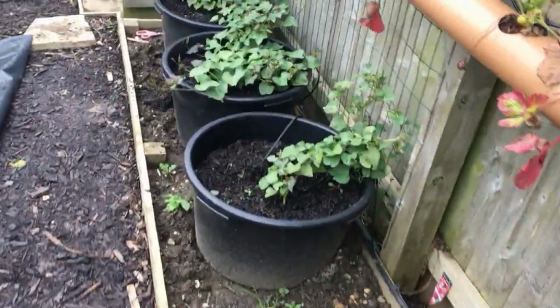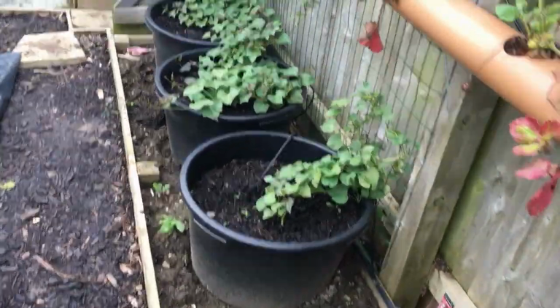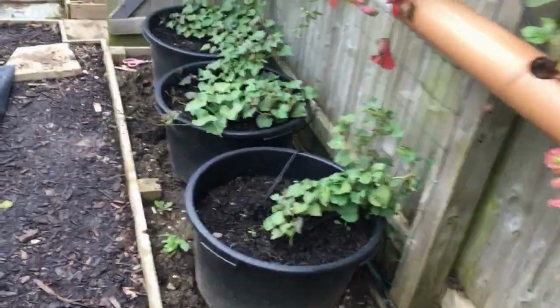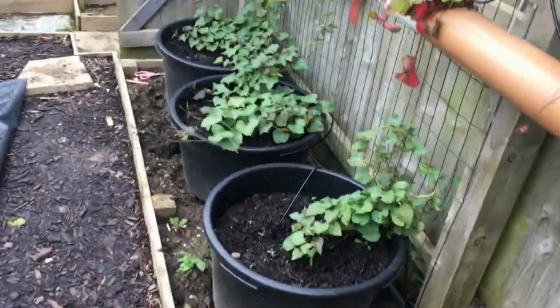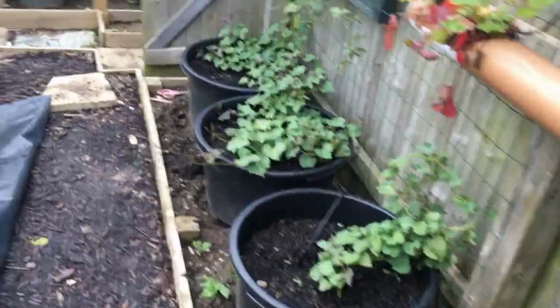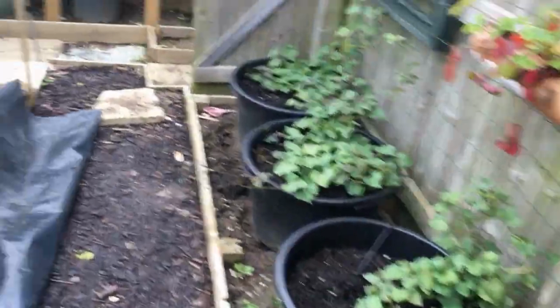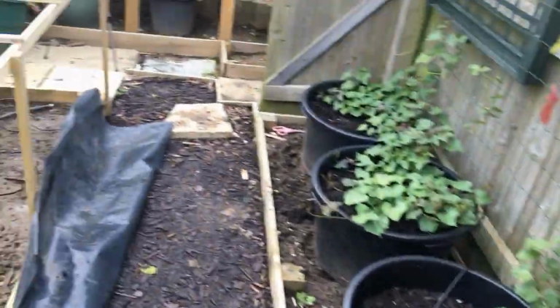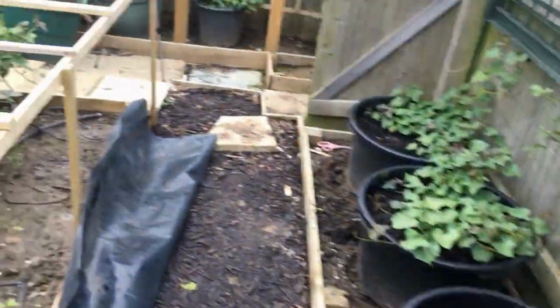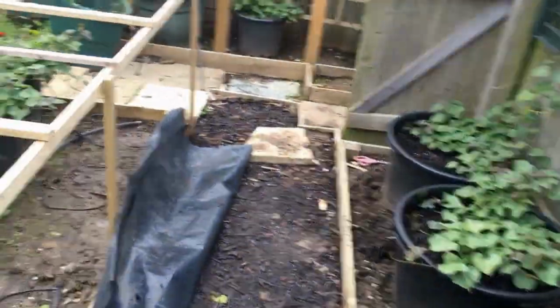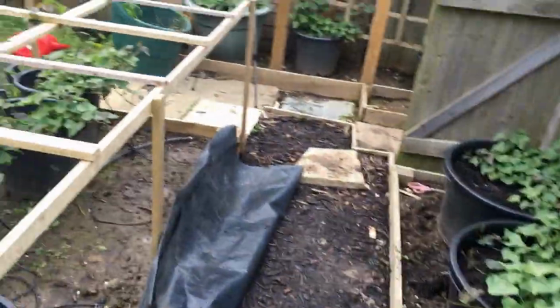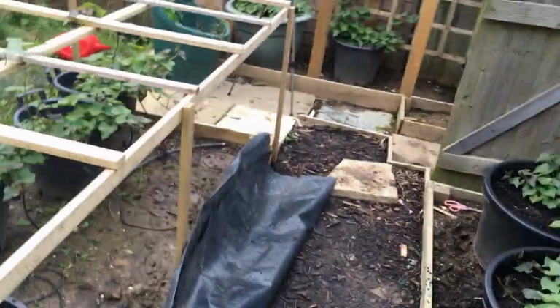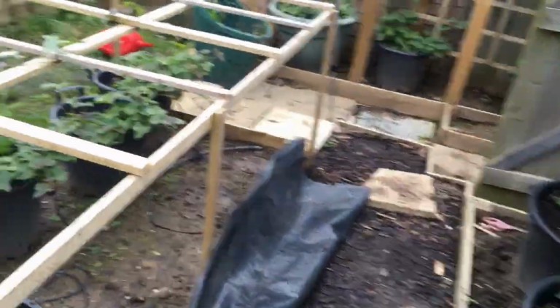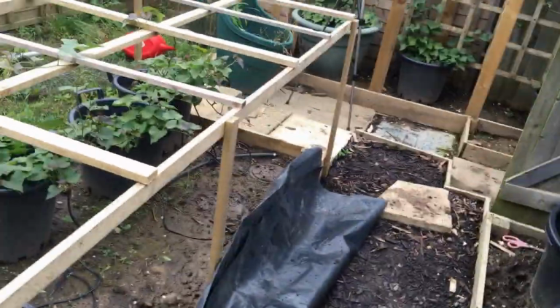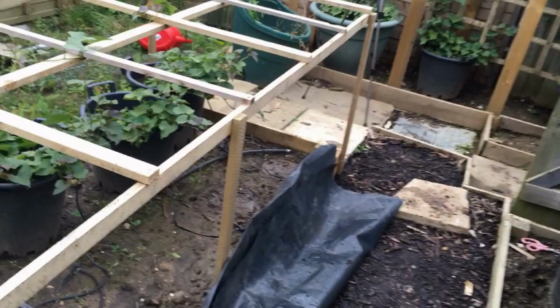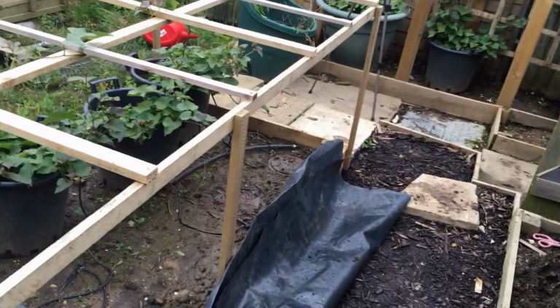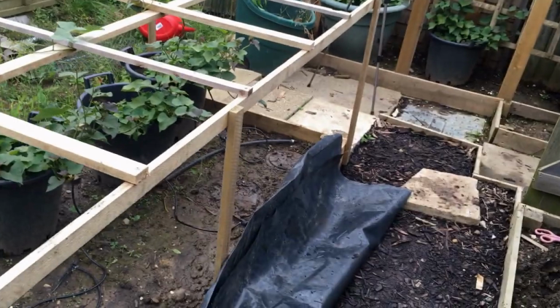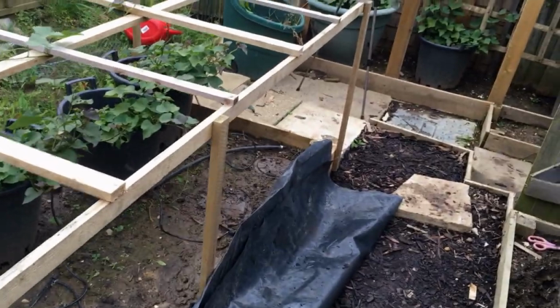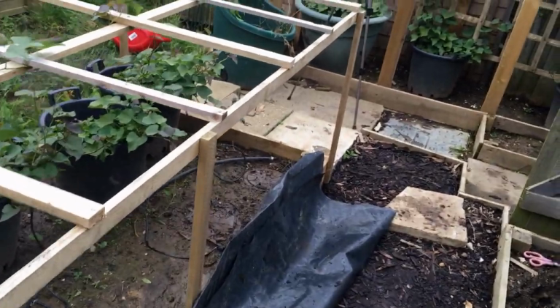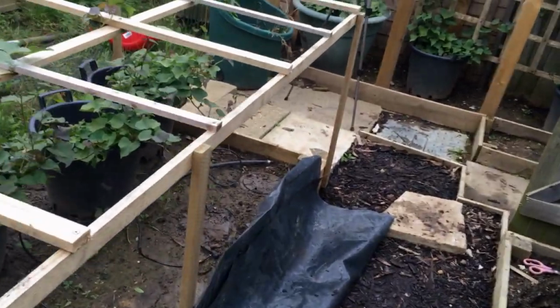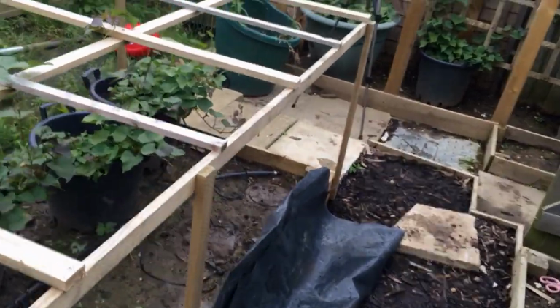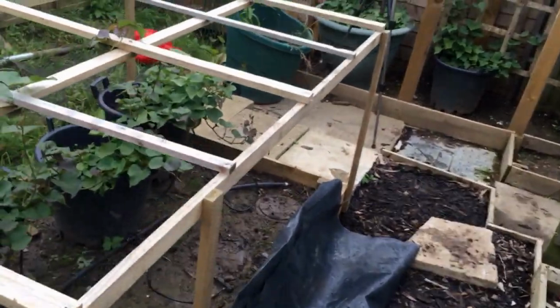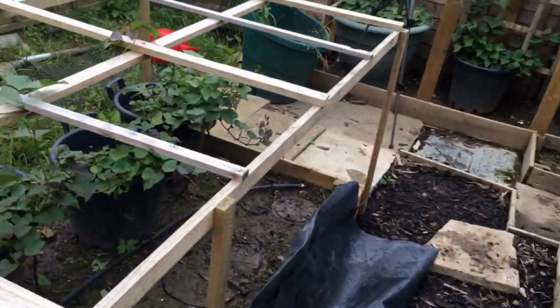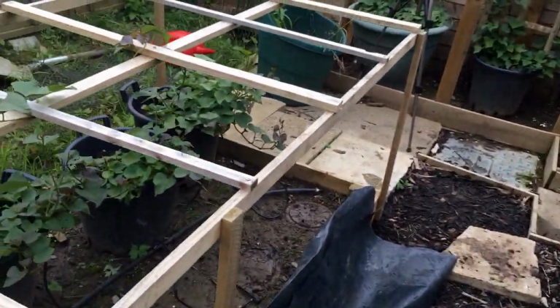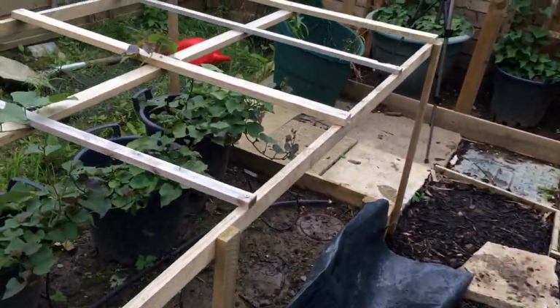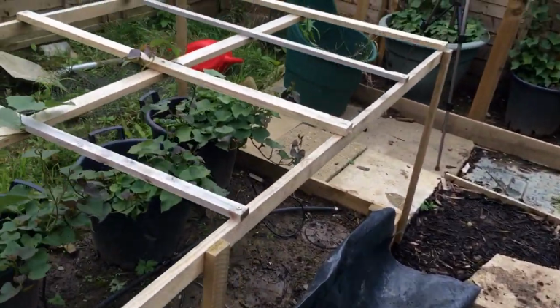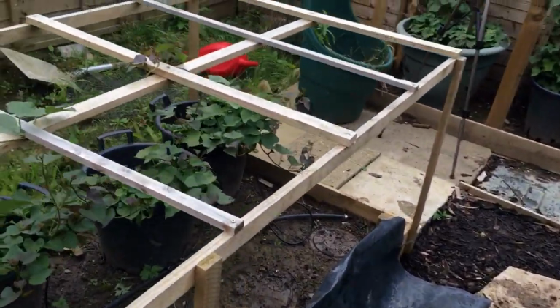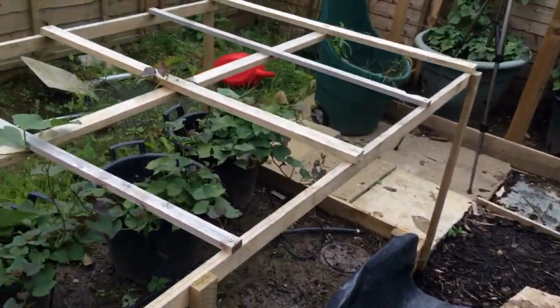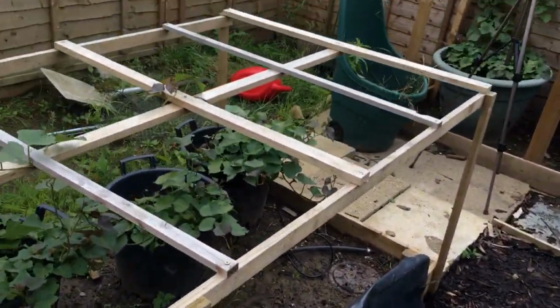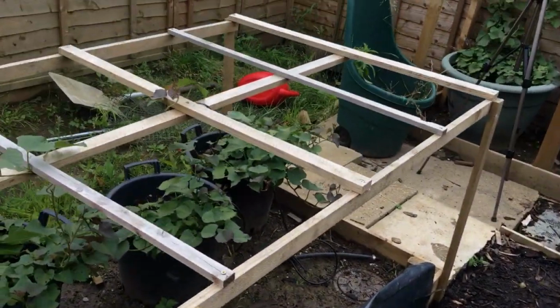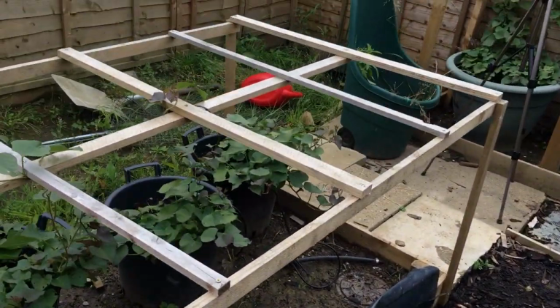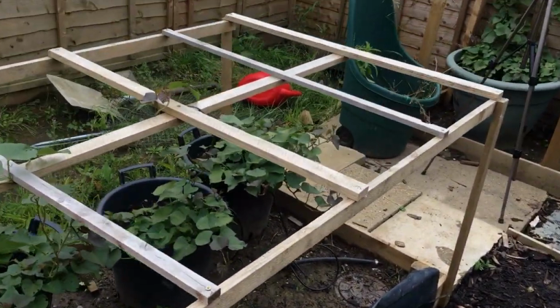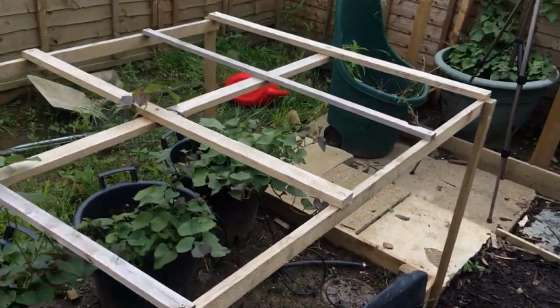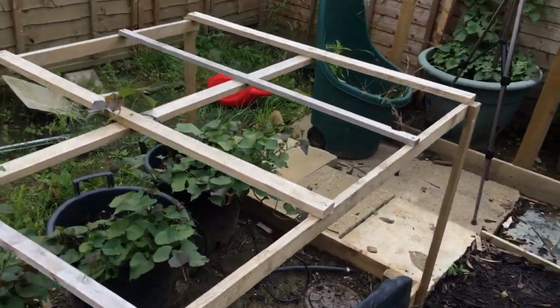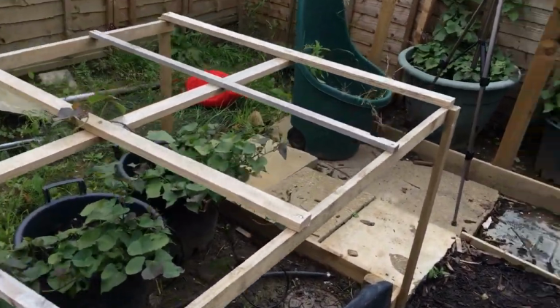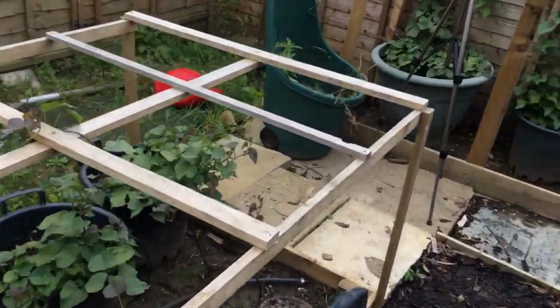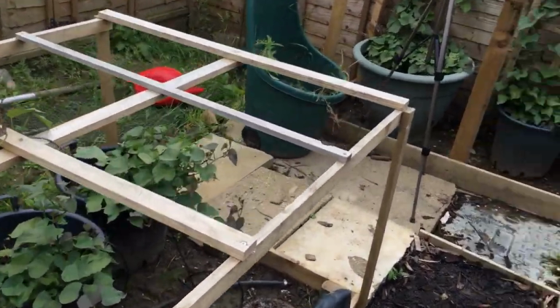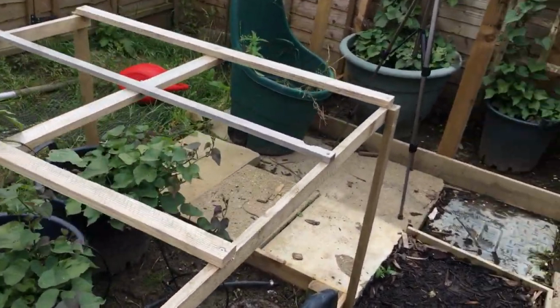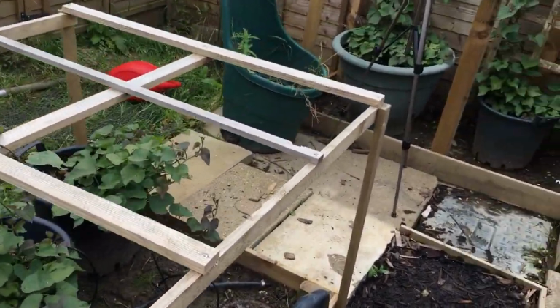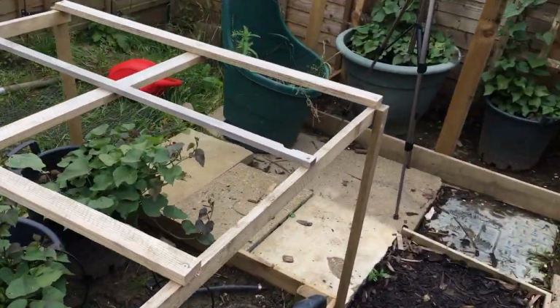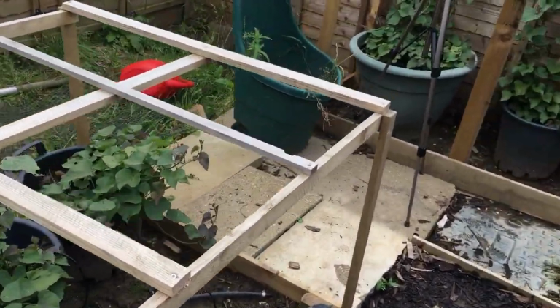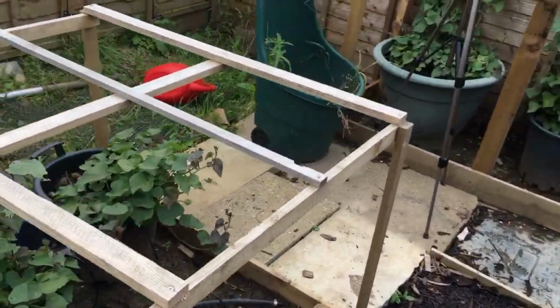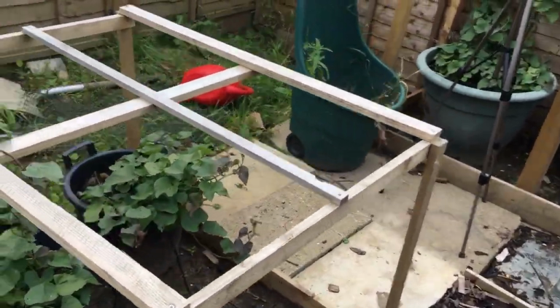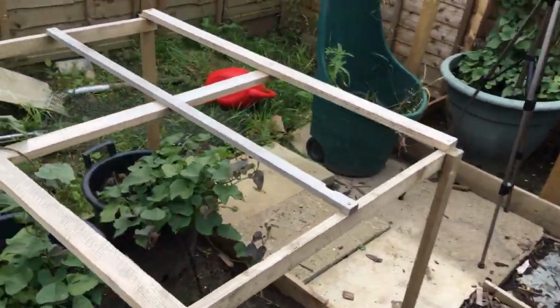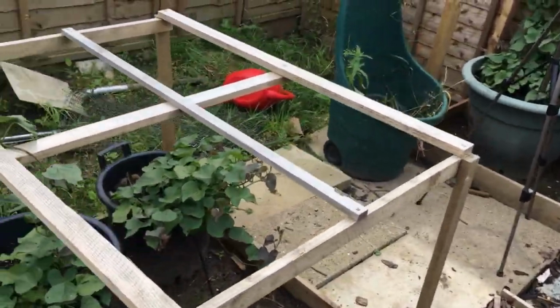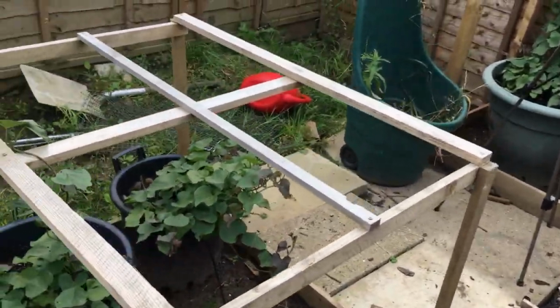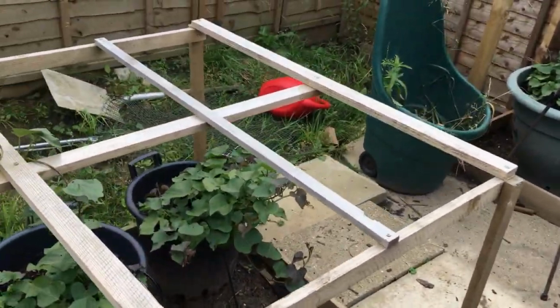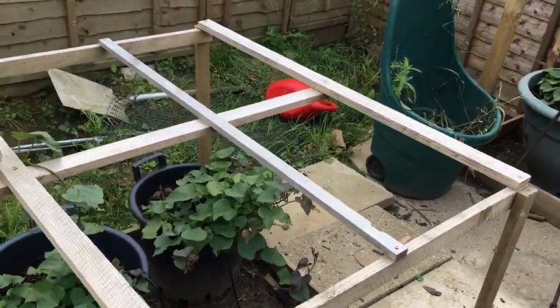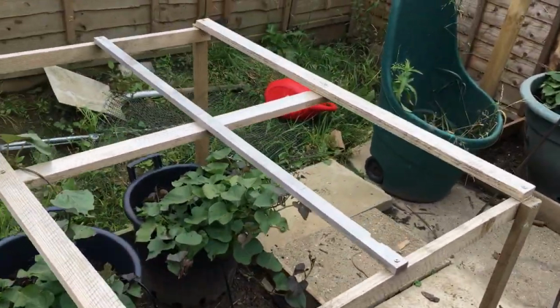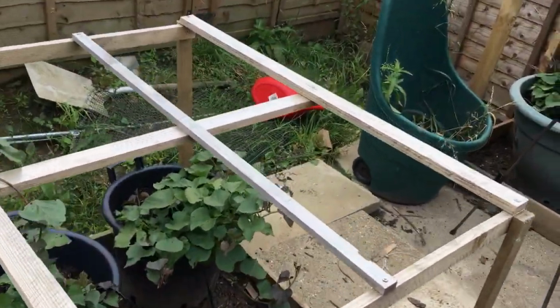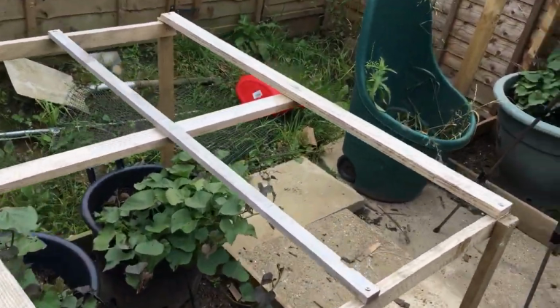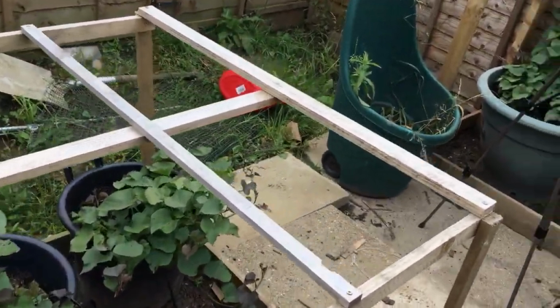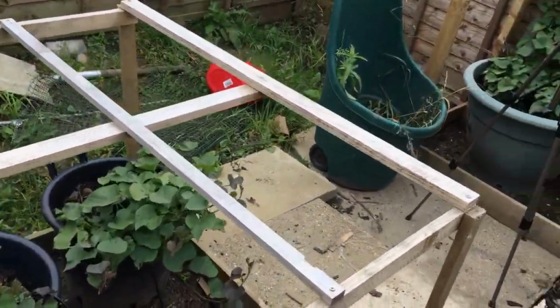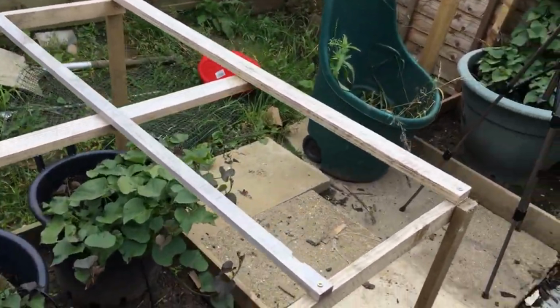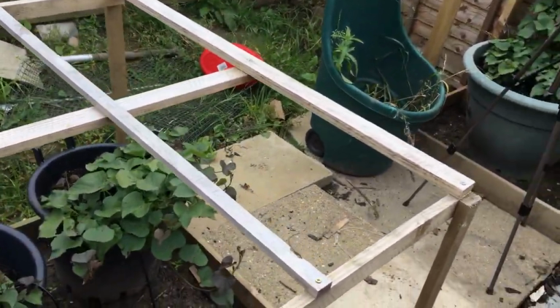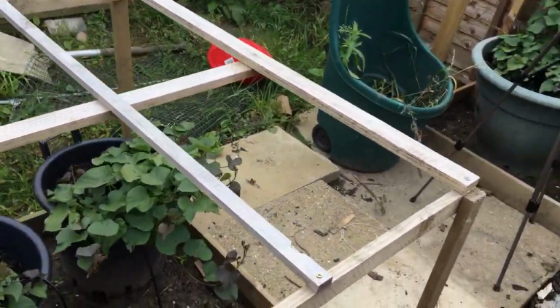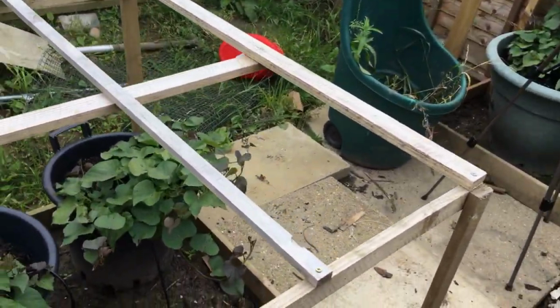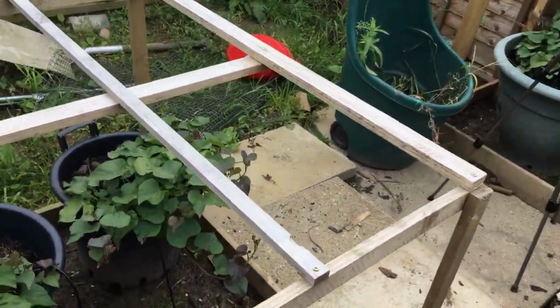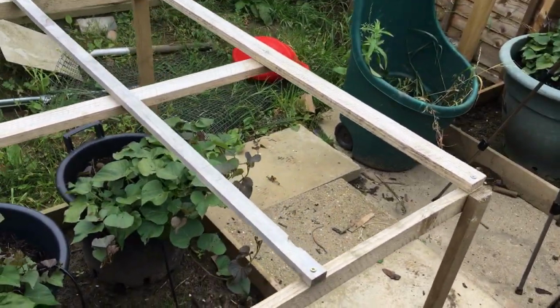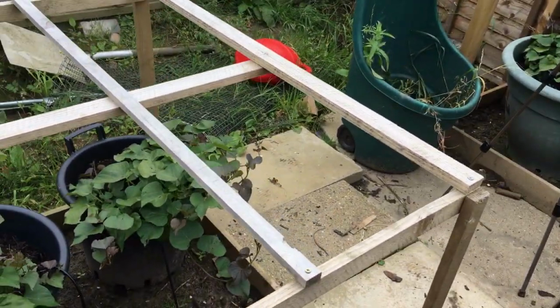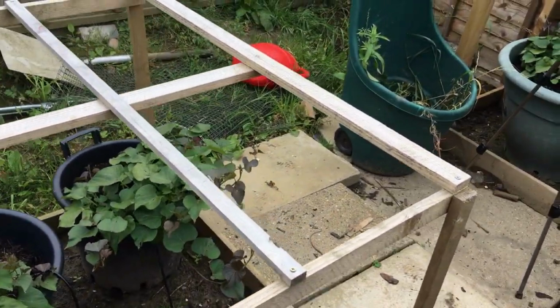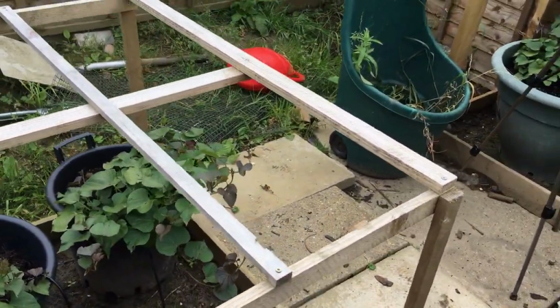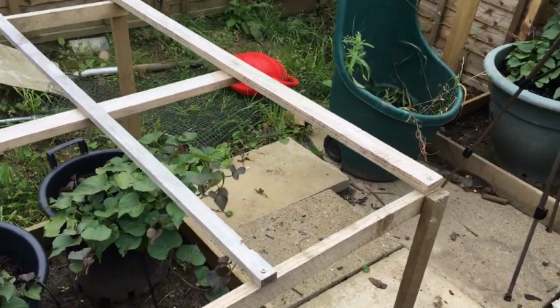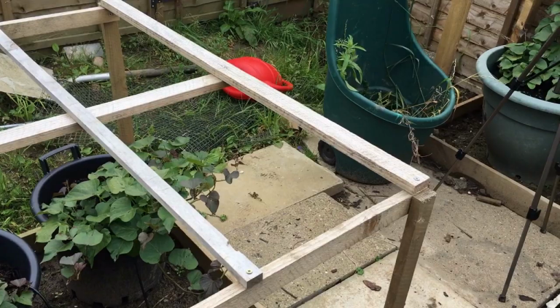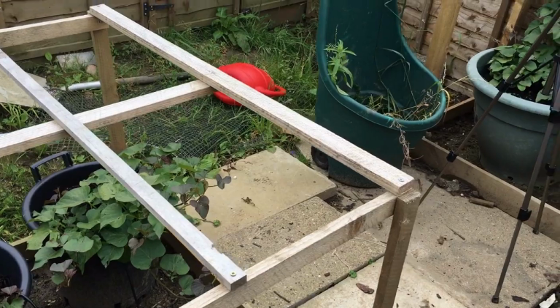Sweet potatoes aren't doing a right lot. Temperatures have been really low again, so we'll see how things go.